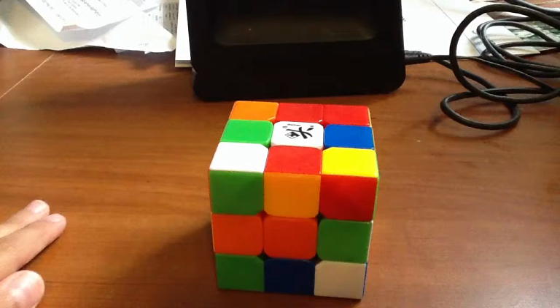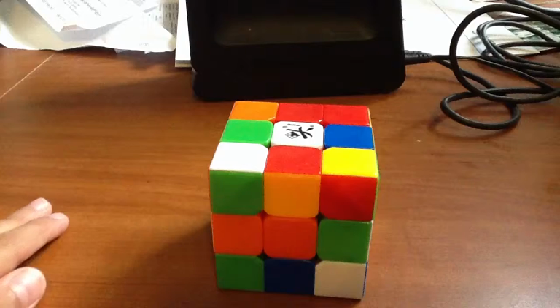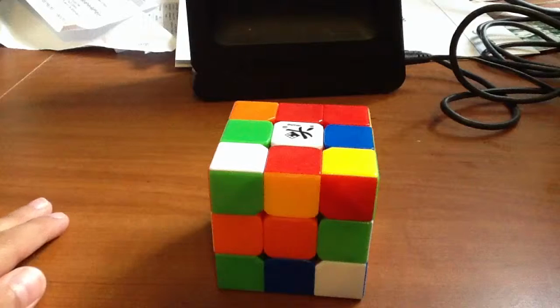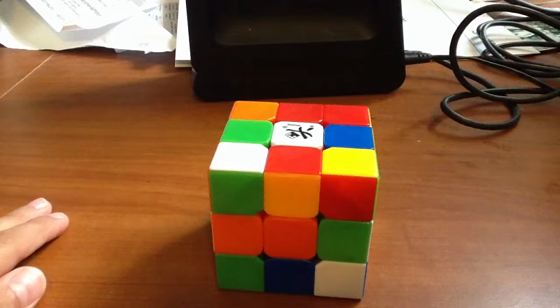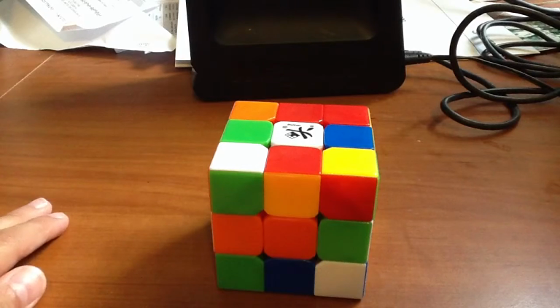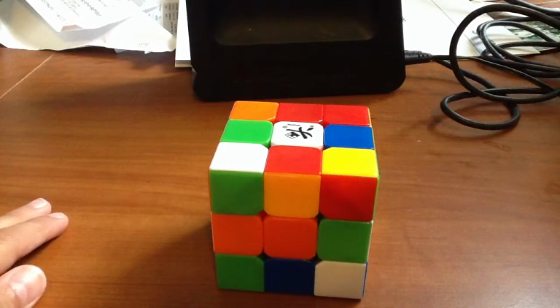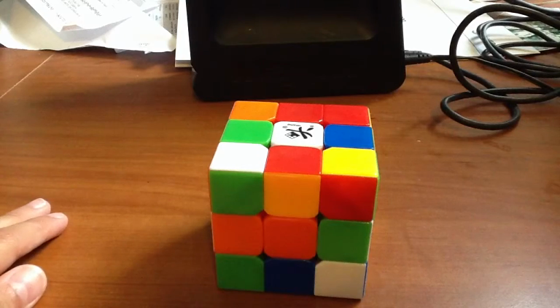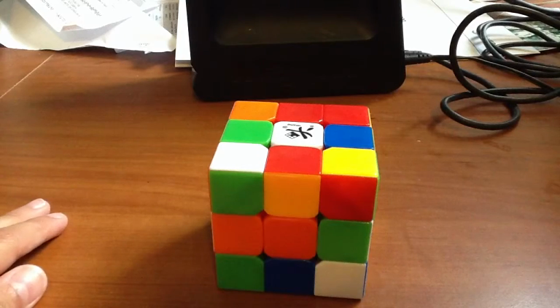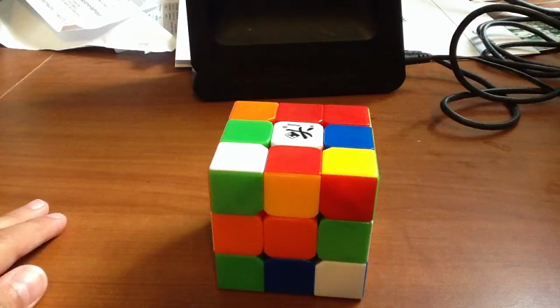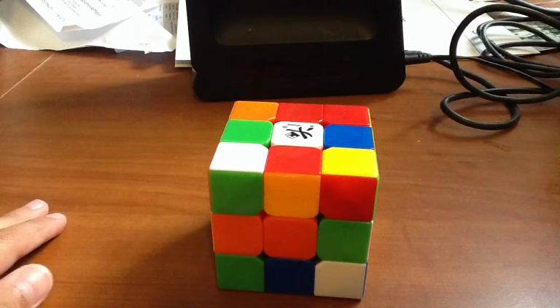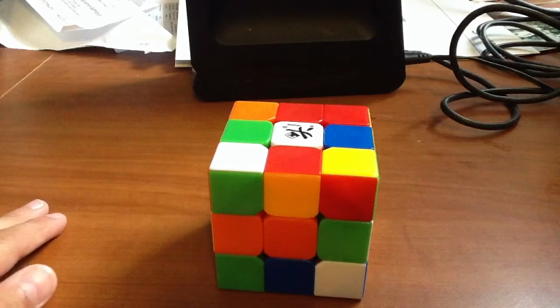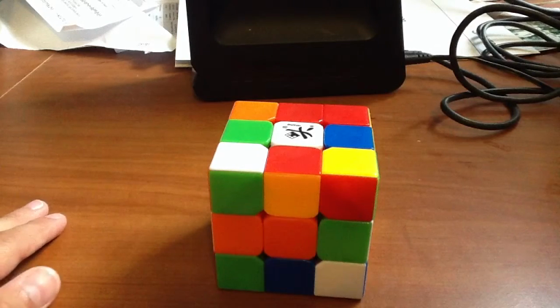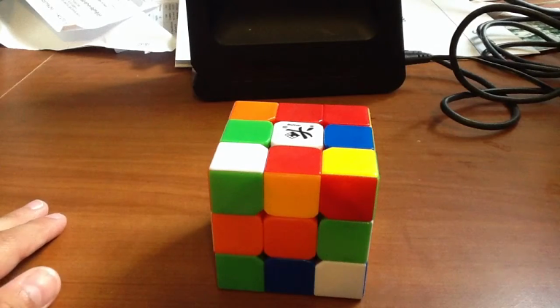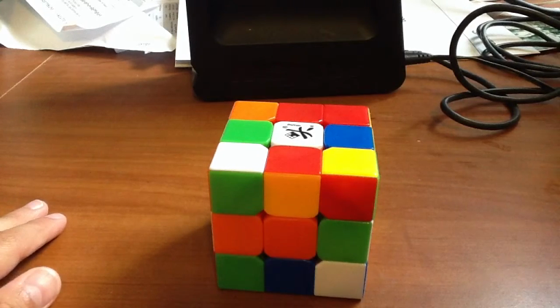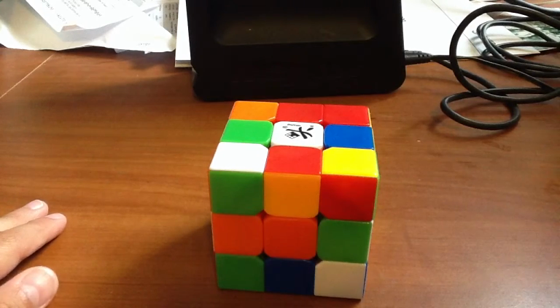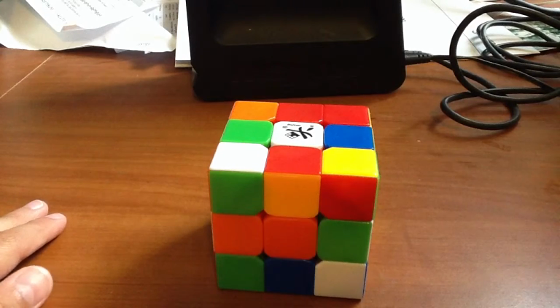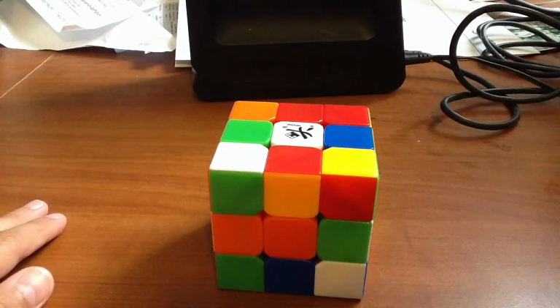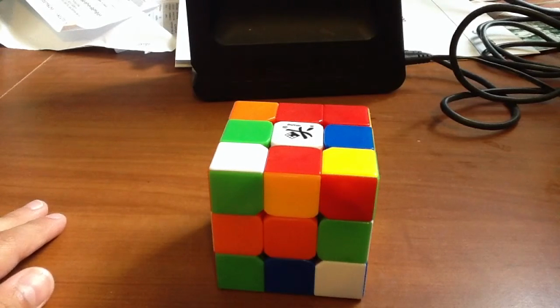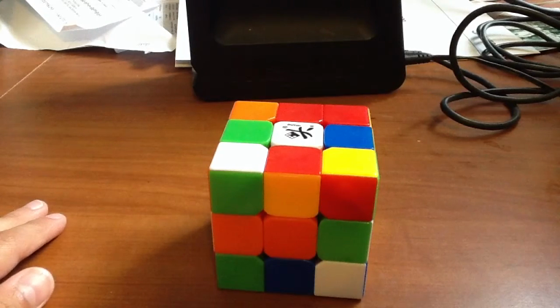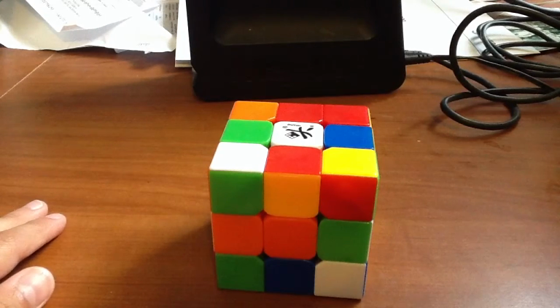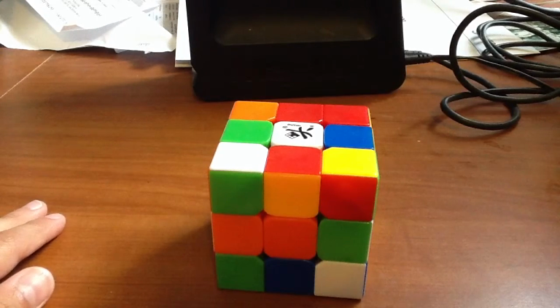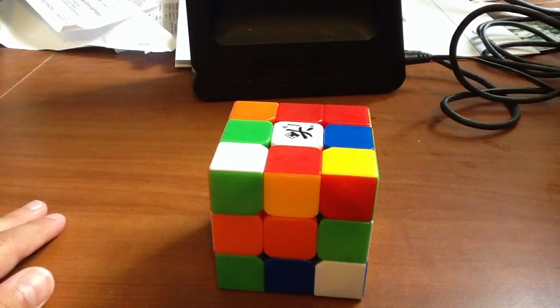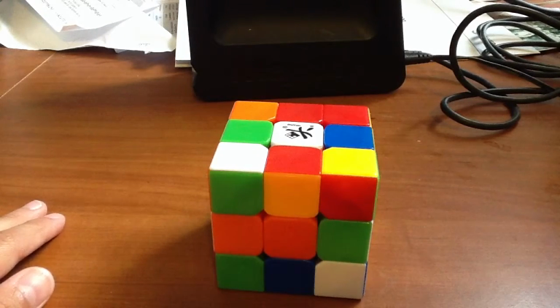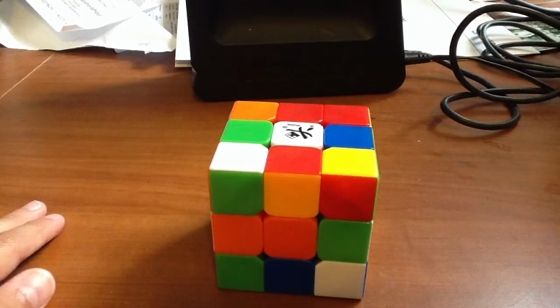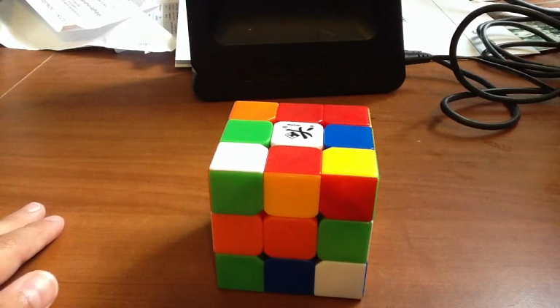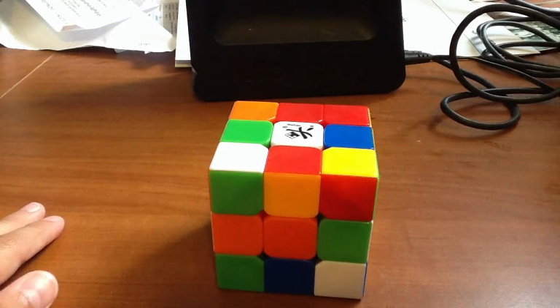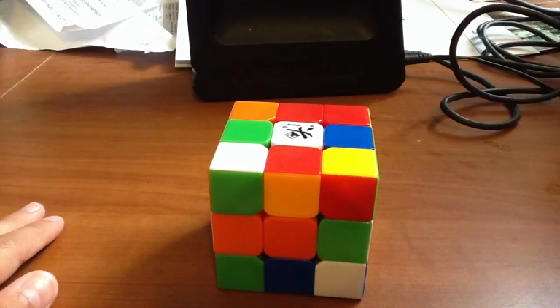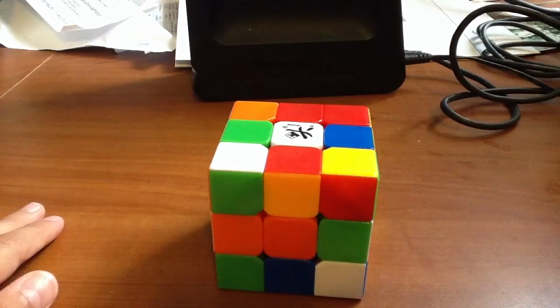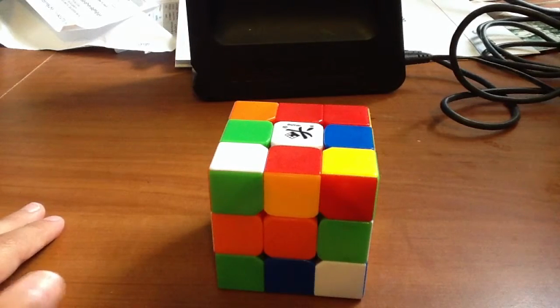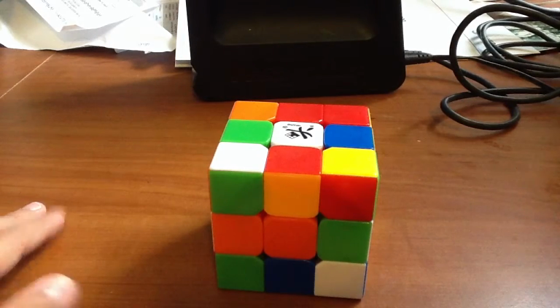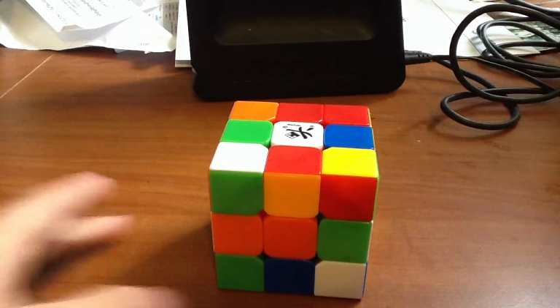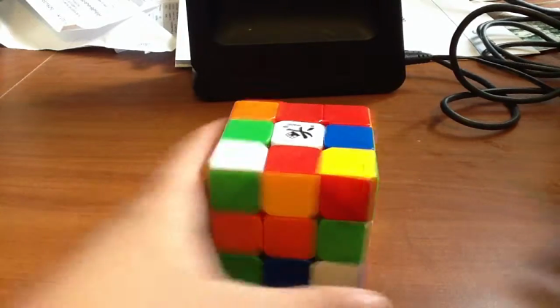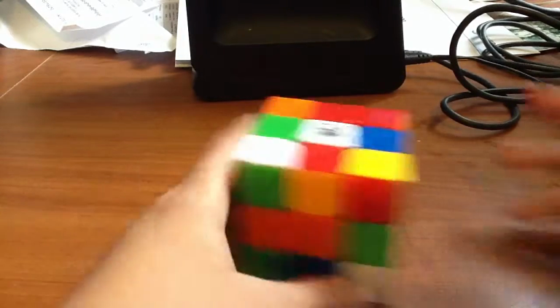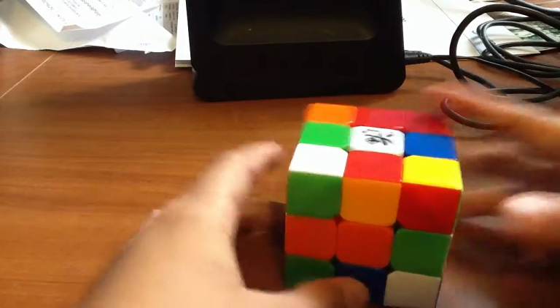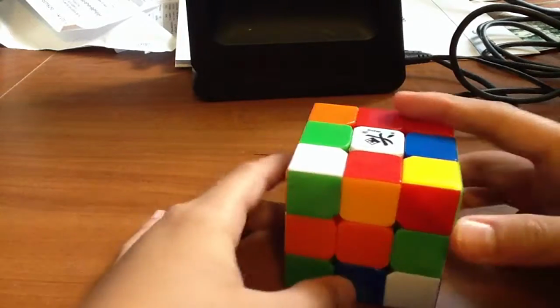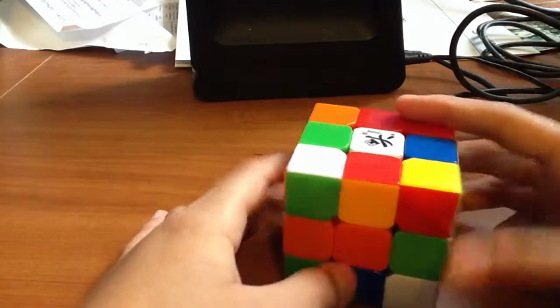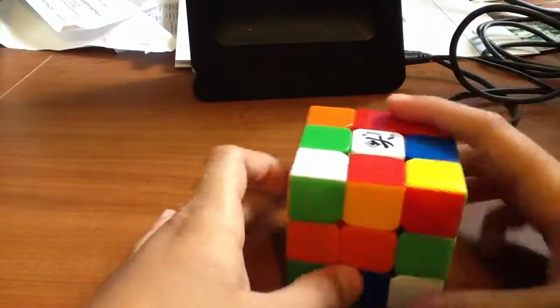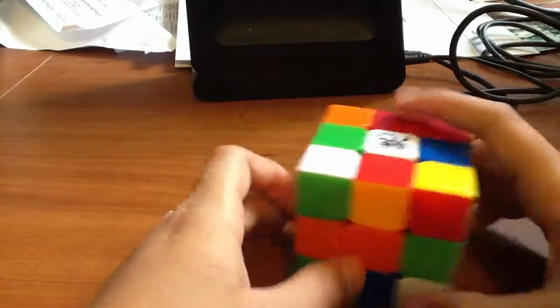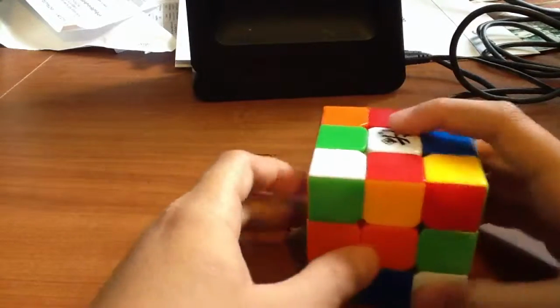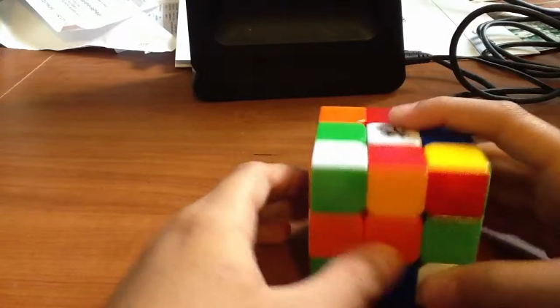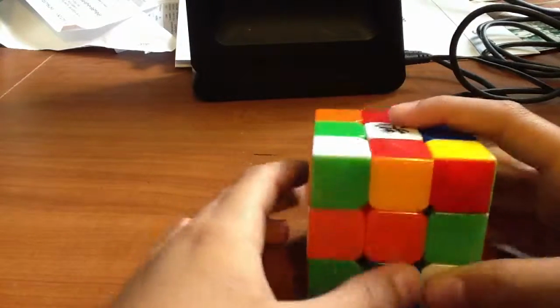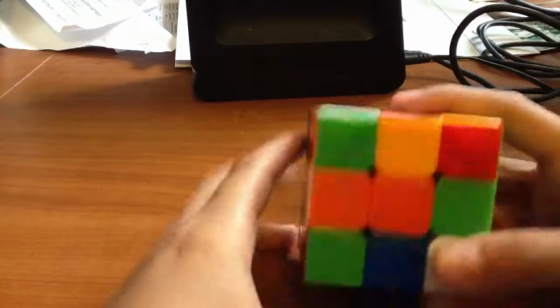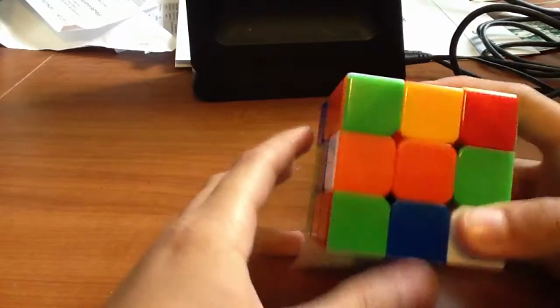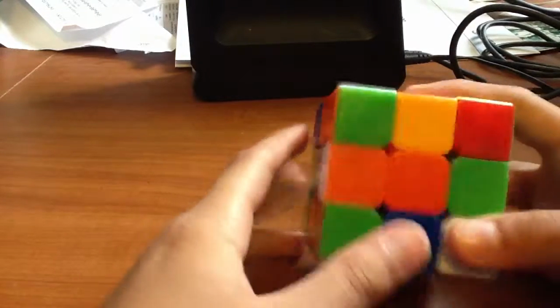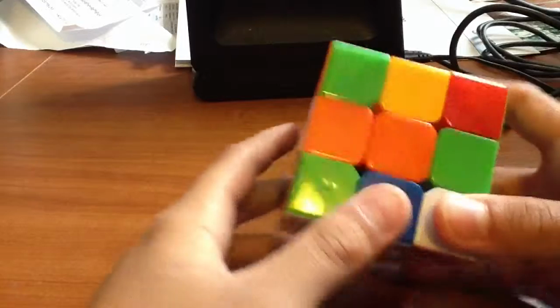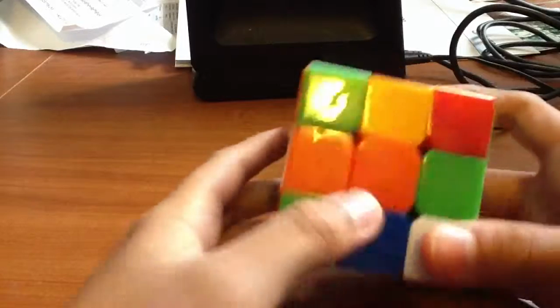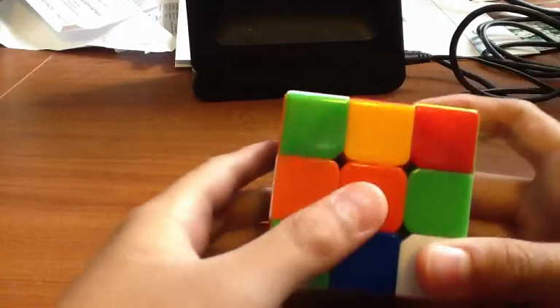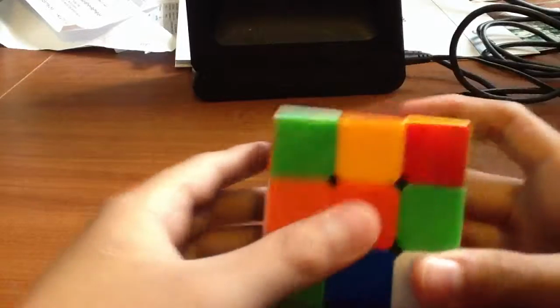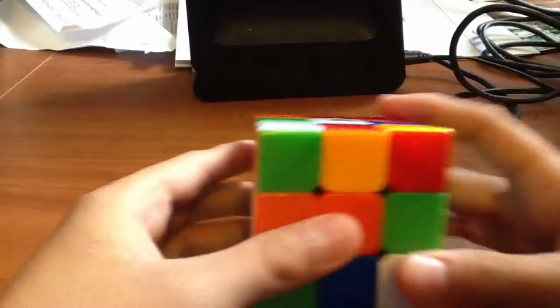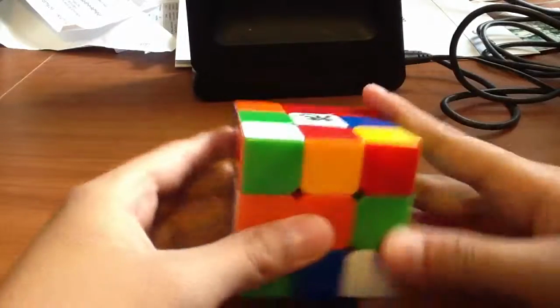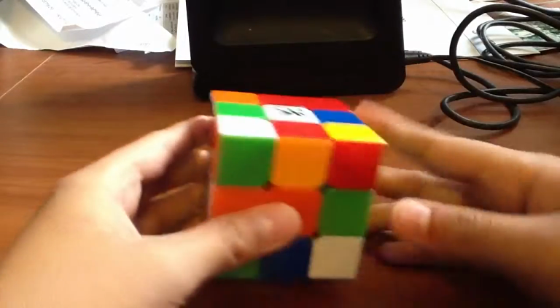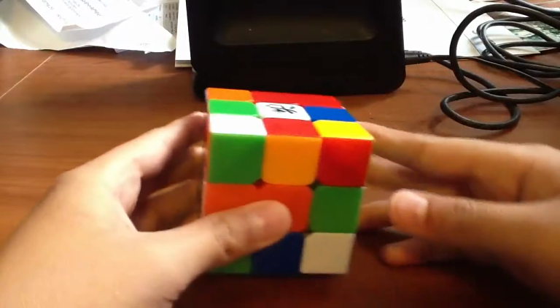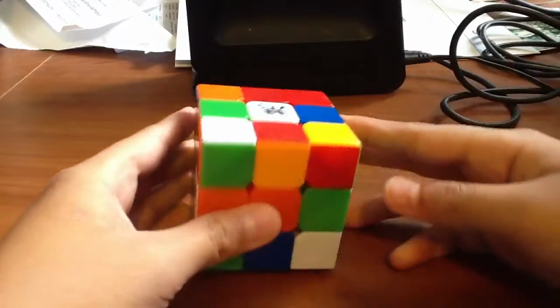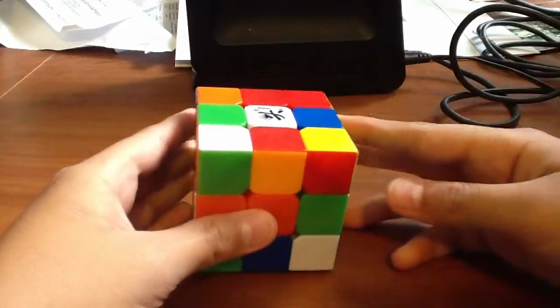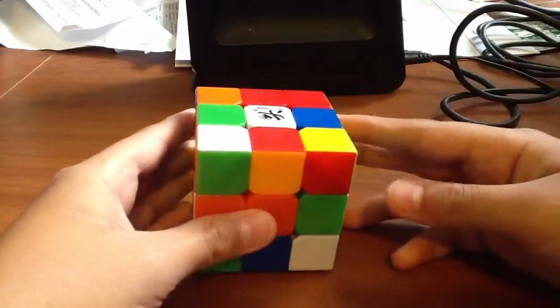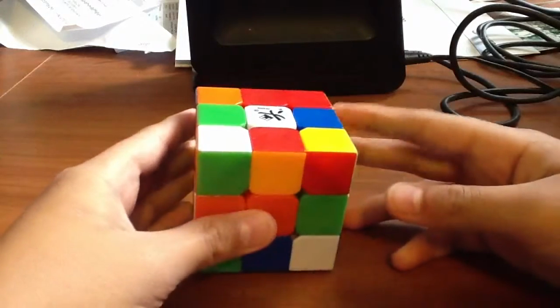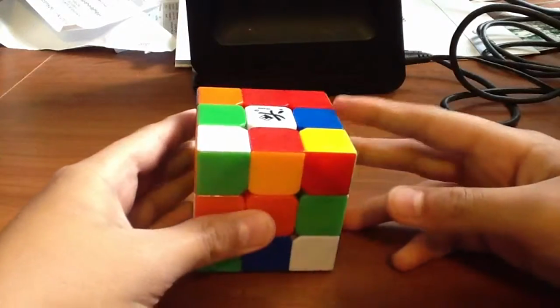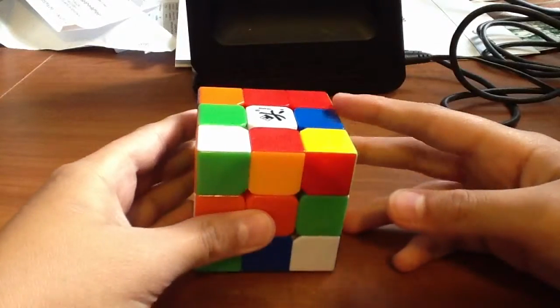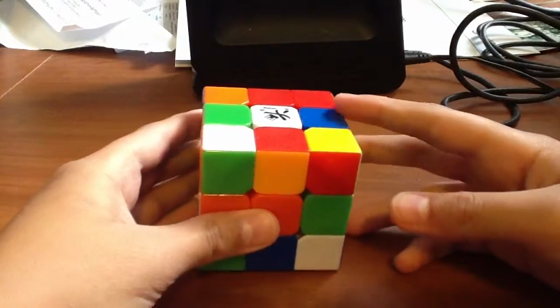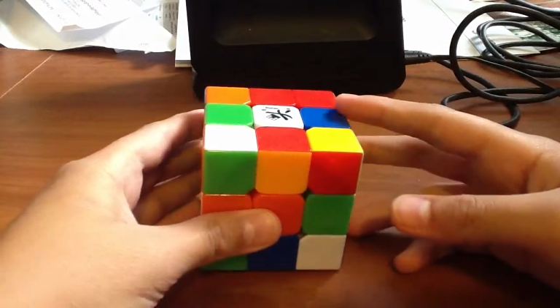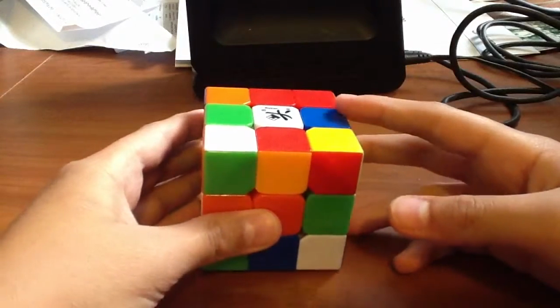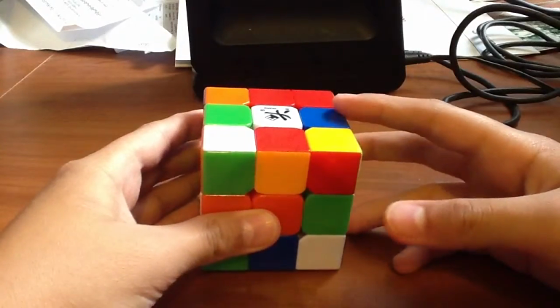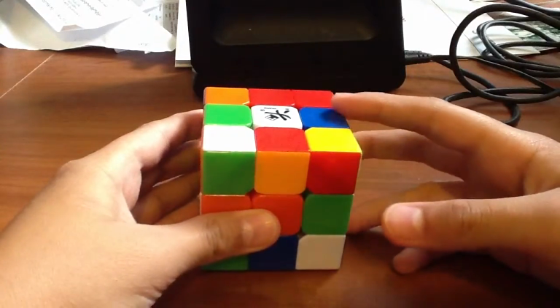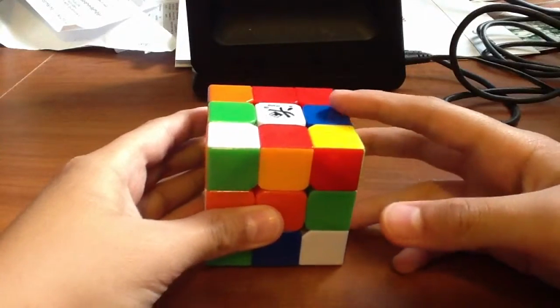Hey everyone, welcome to my tutorial on how to solve a 3x3 cube. Before we start, we should familiarize ourselves with the pieces and how they work.